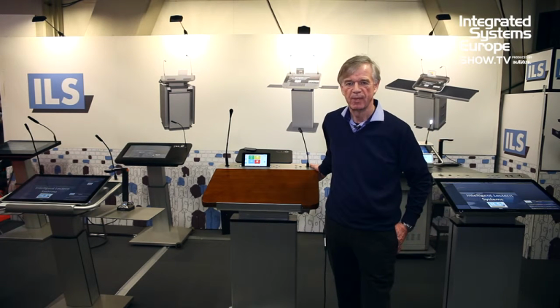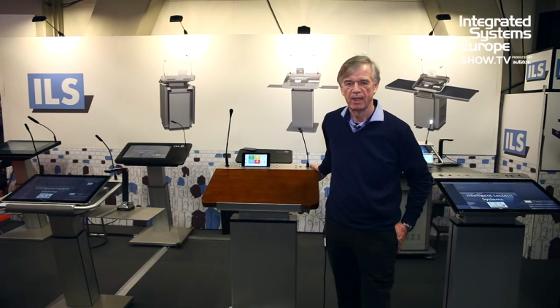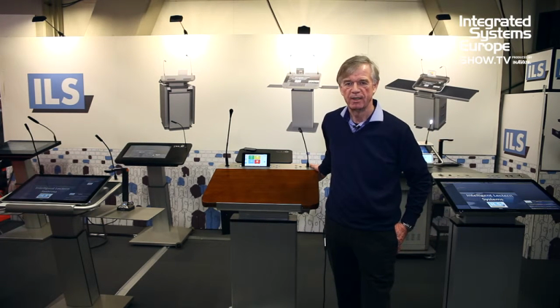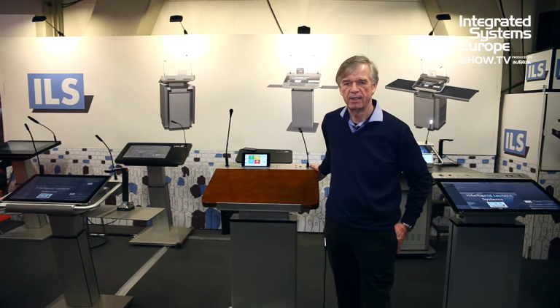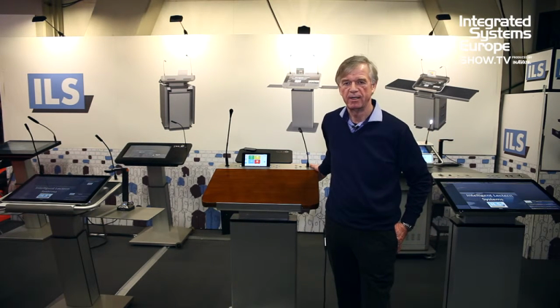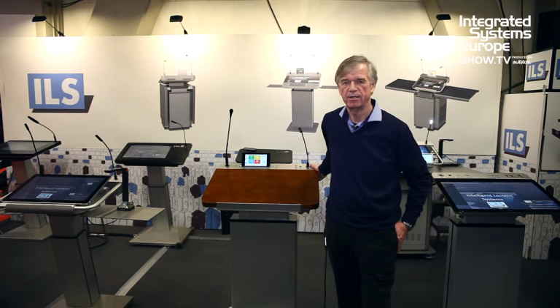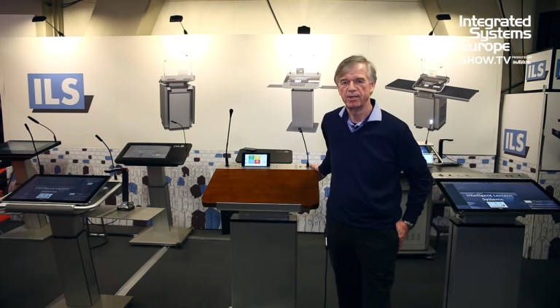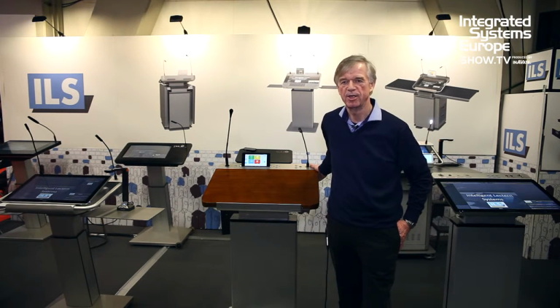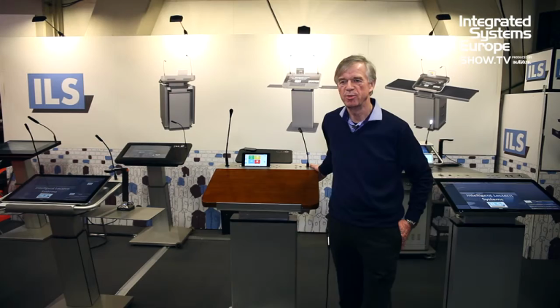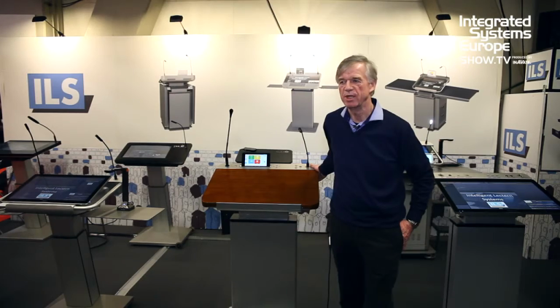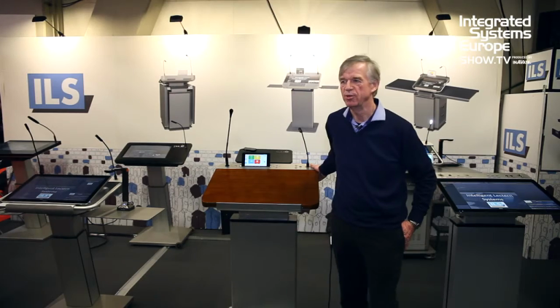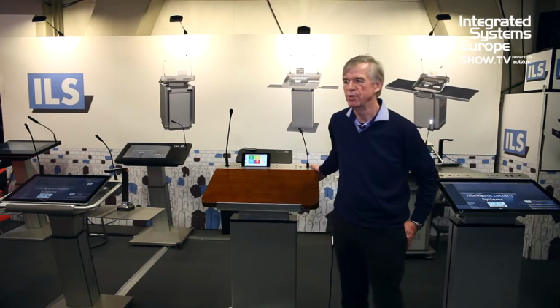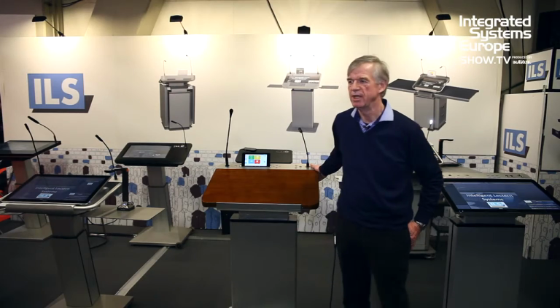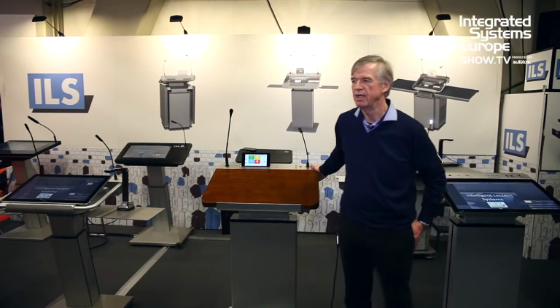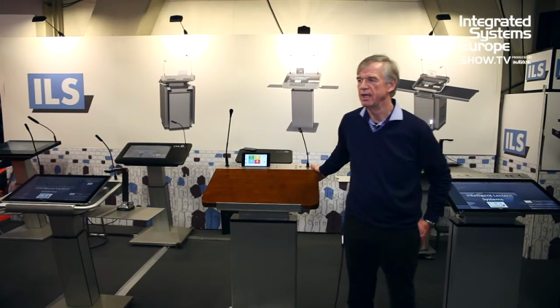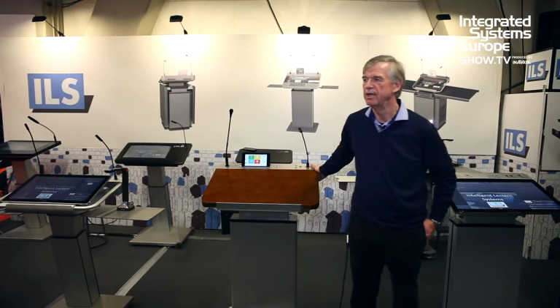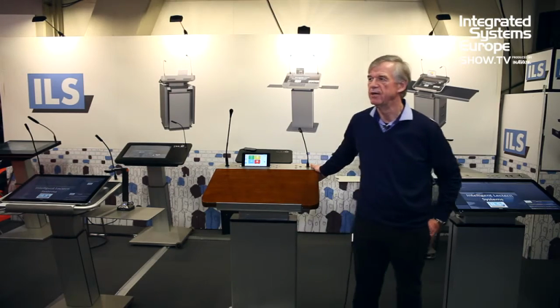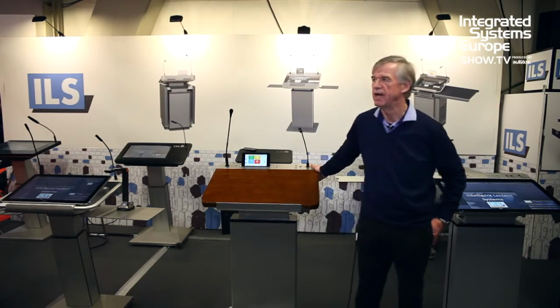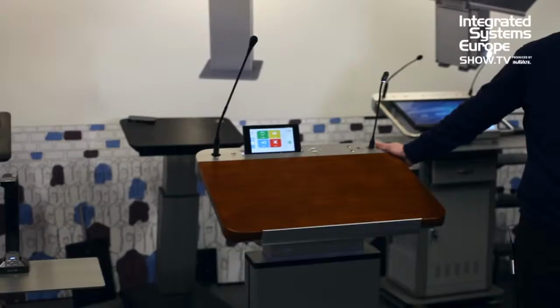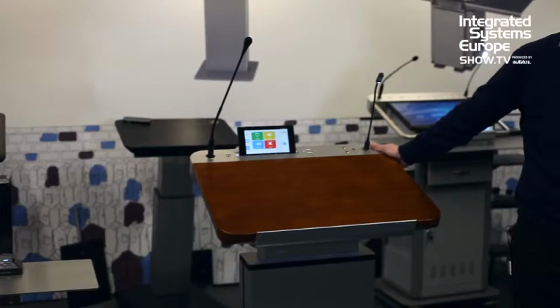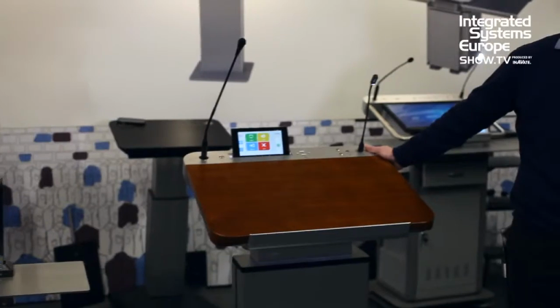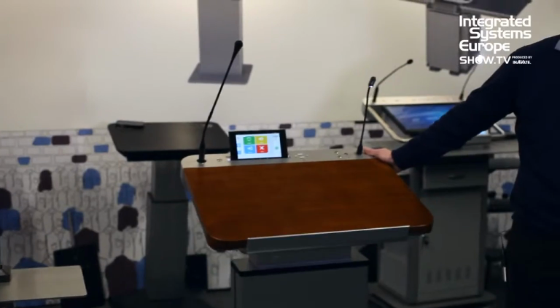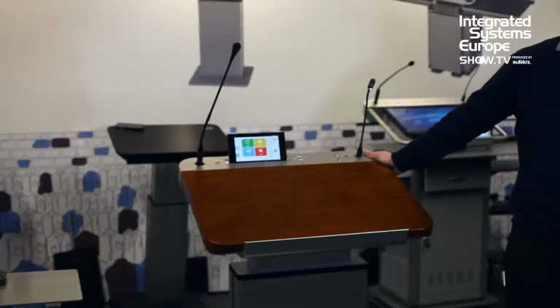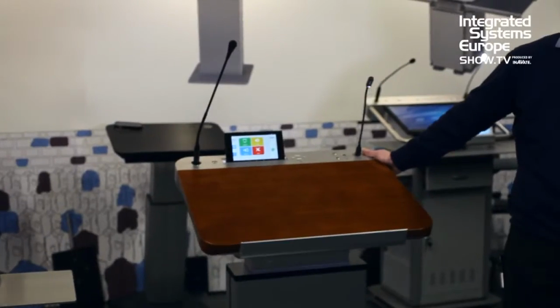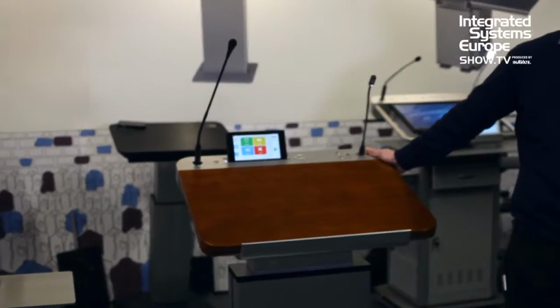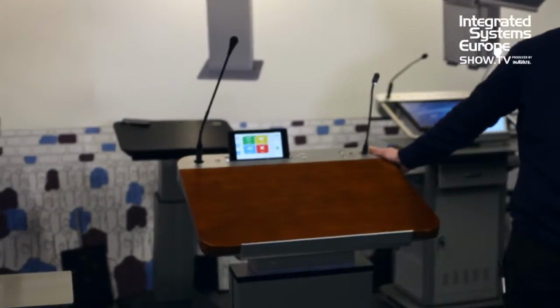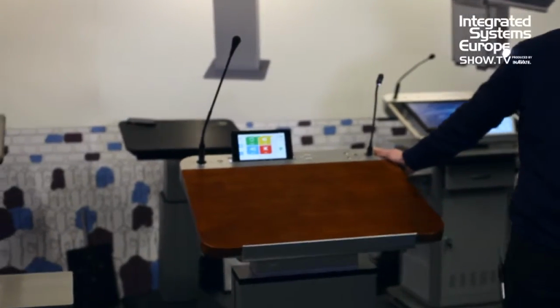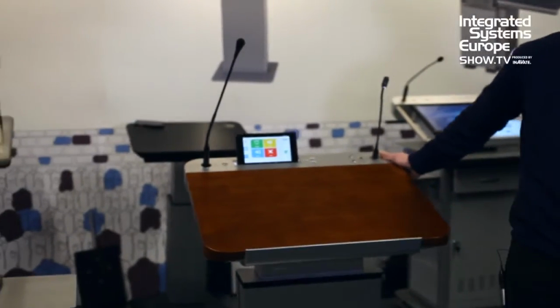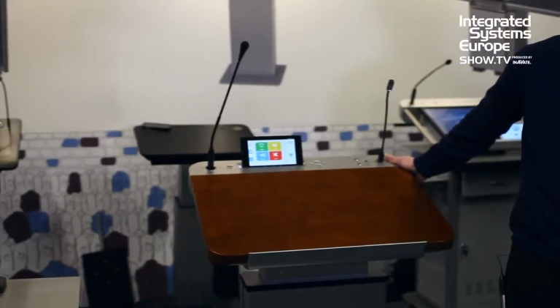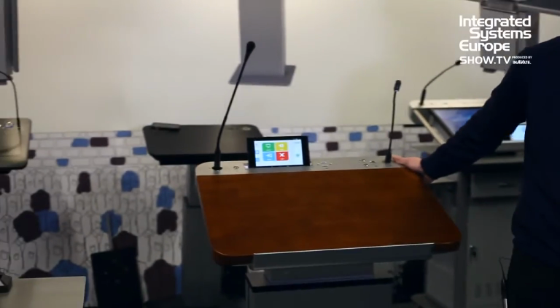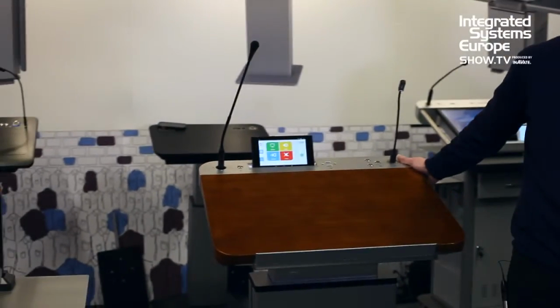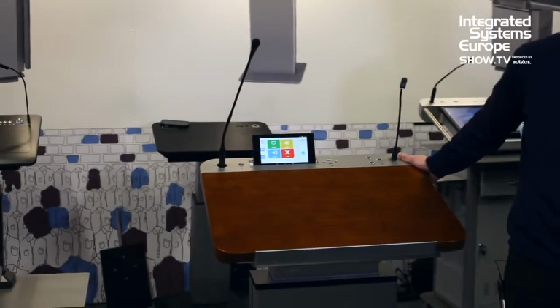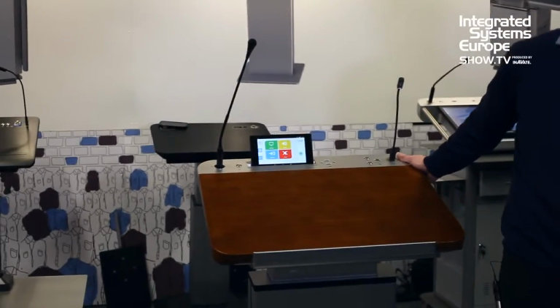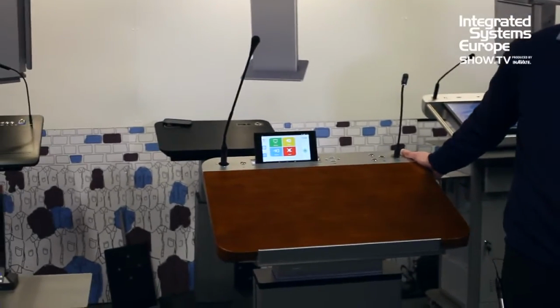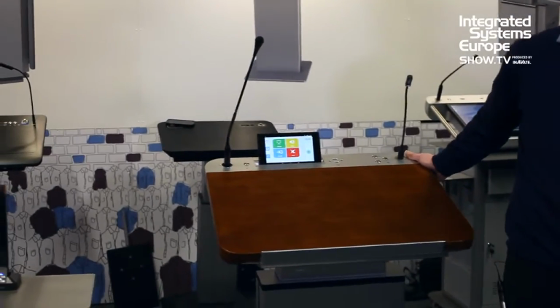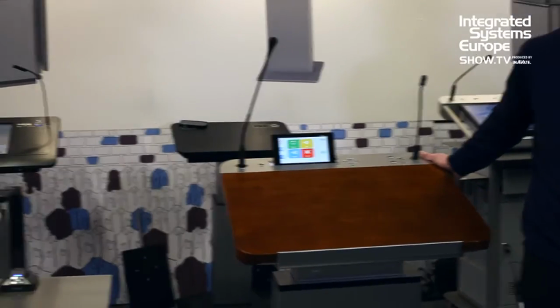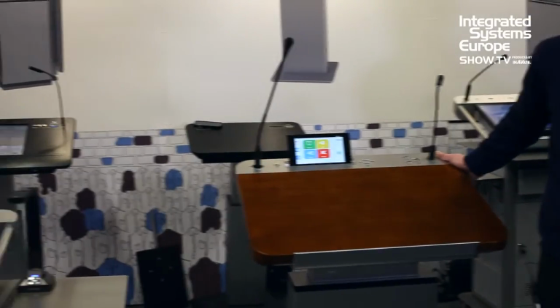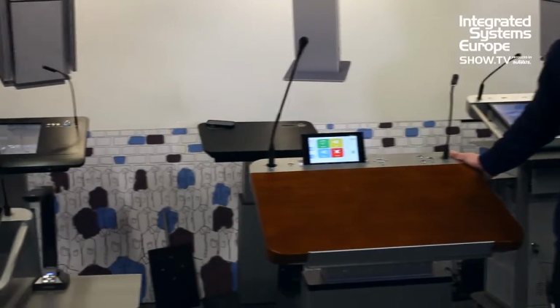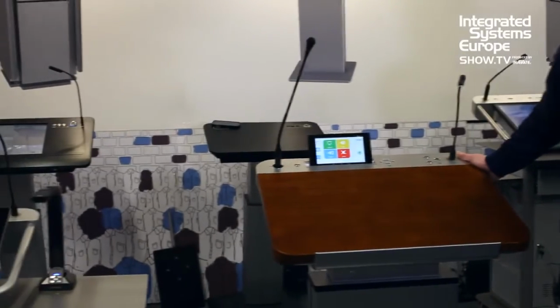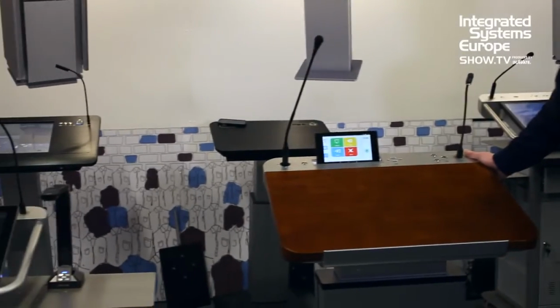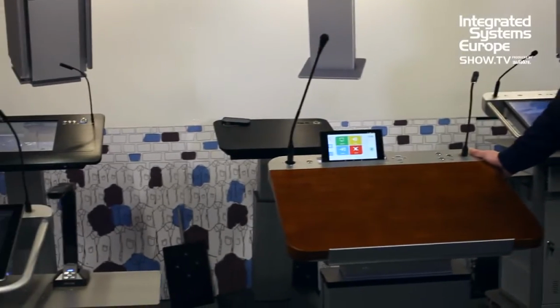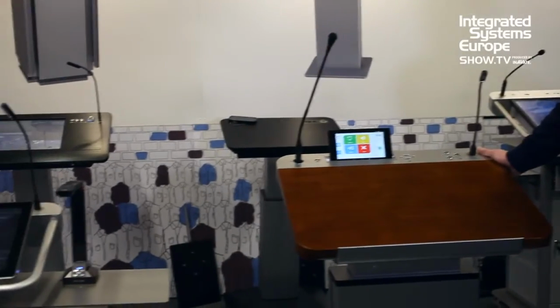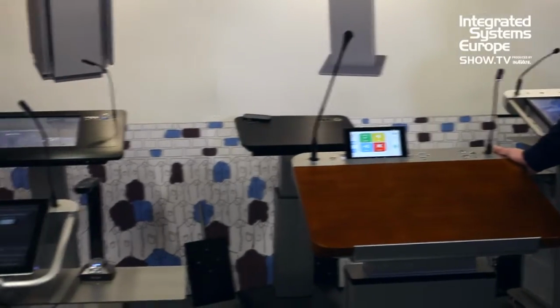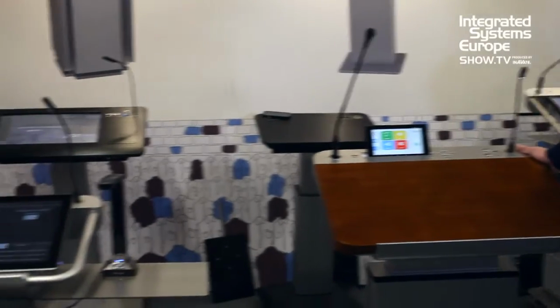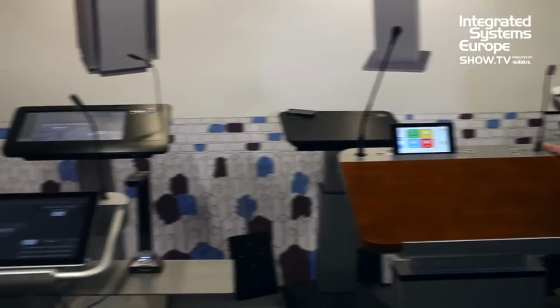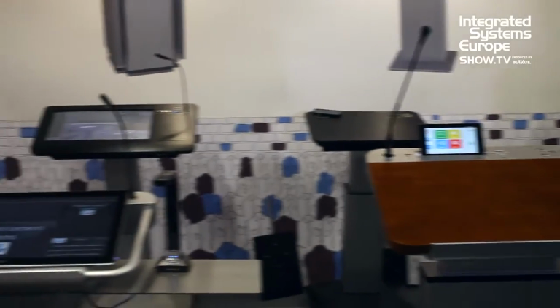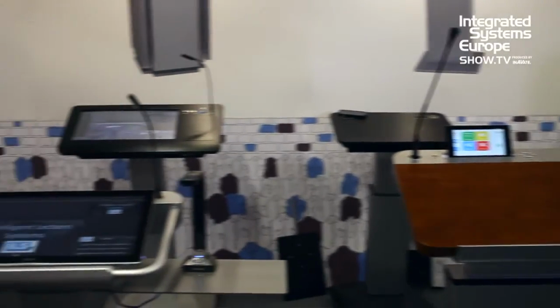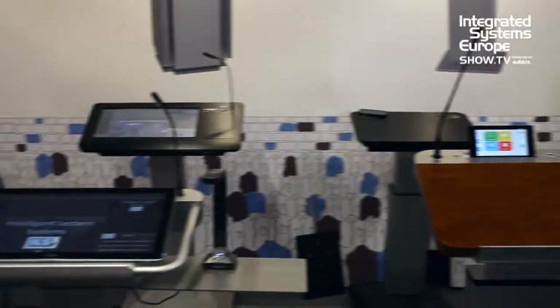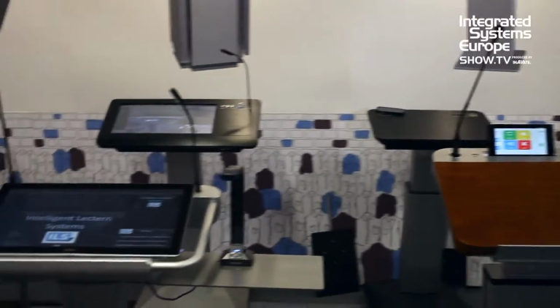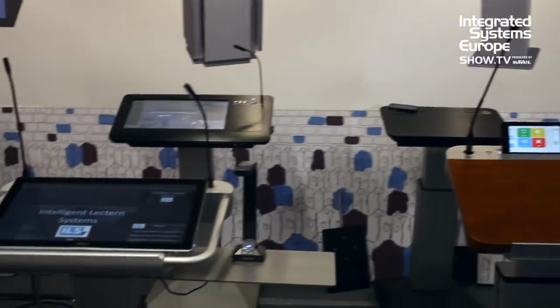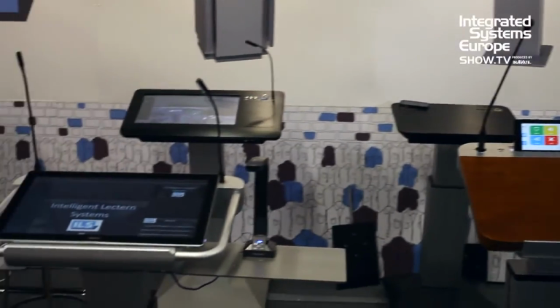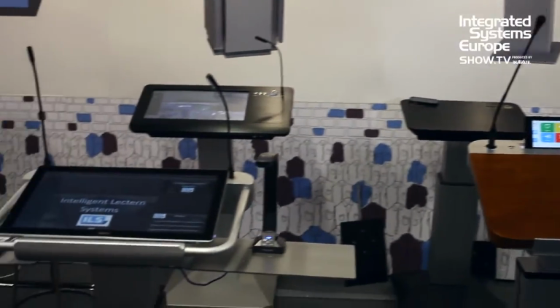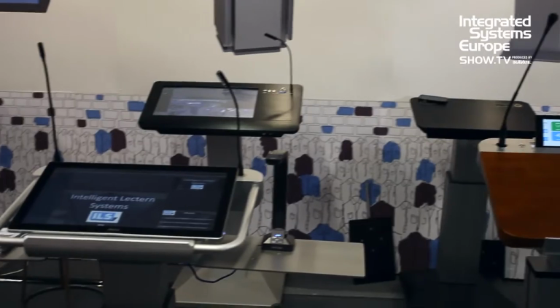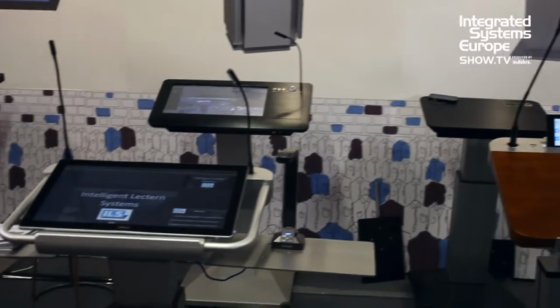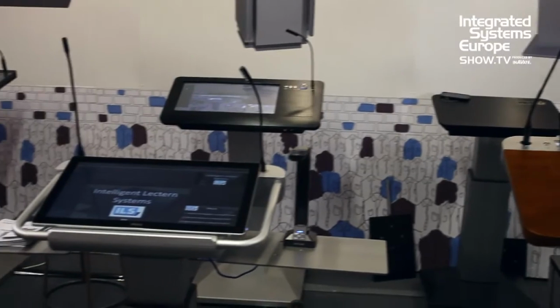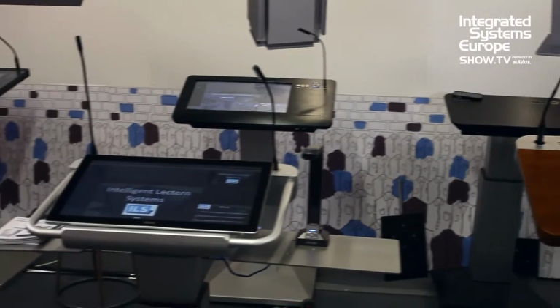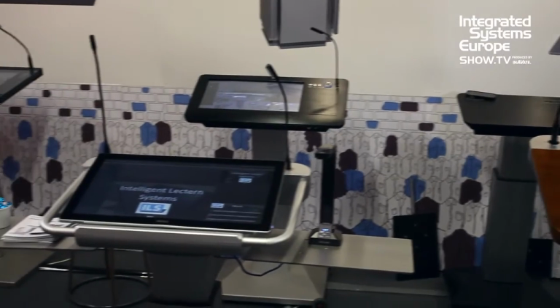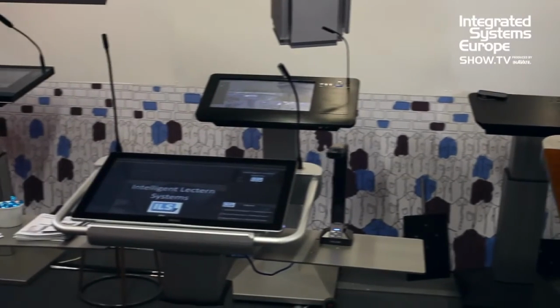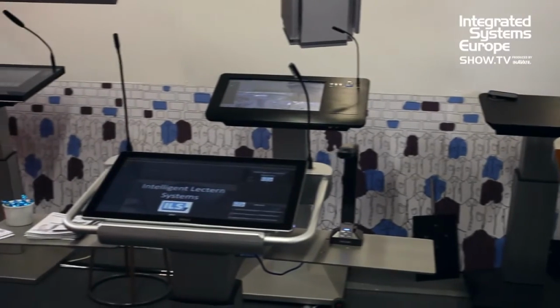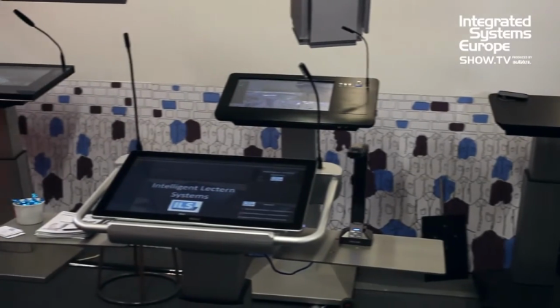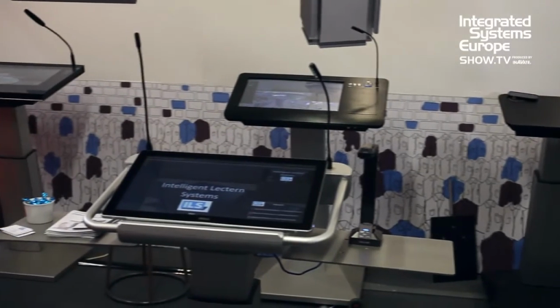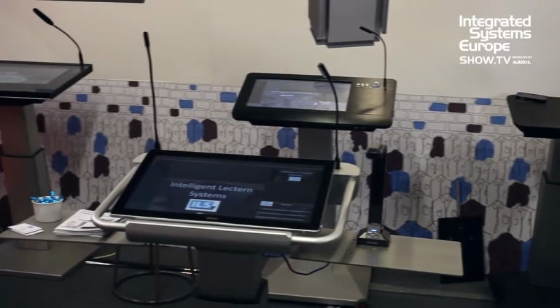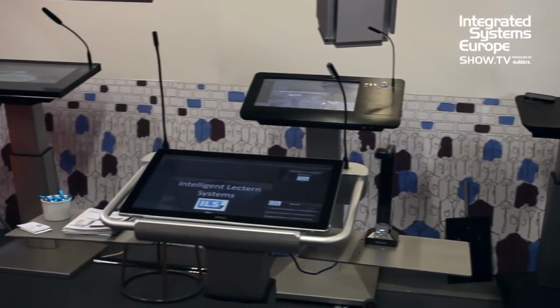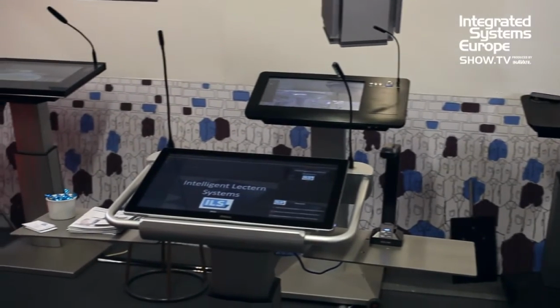The systems that you see here at the Integrated Systems Europe show — that's where we have our stand and where I show you some of our products.